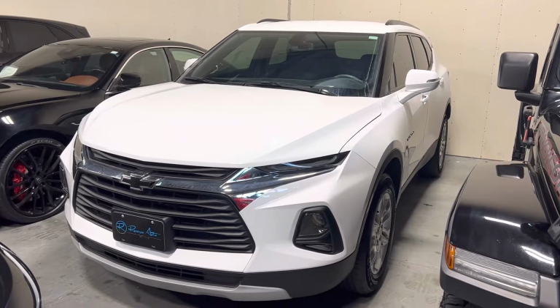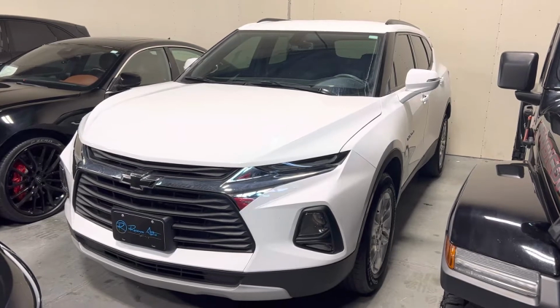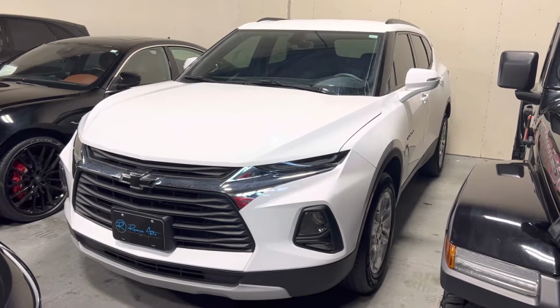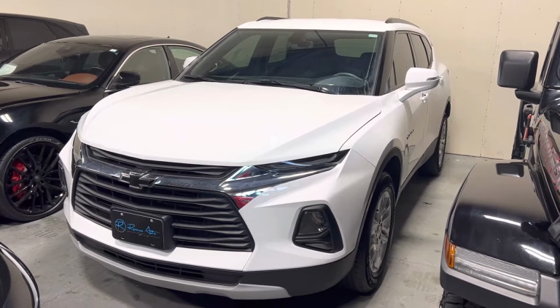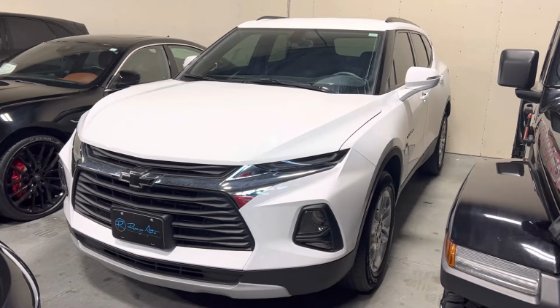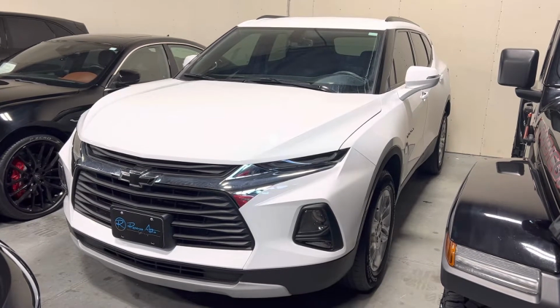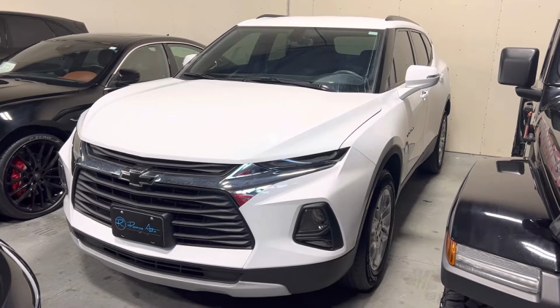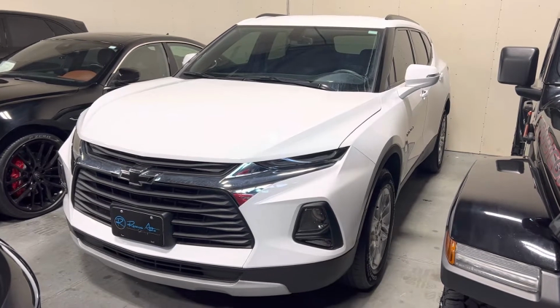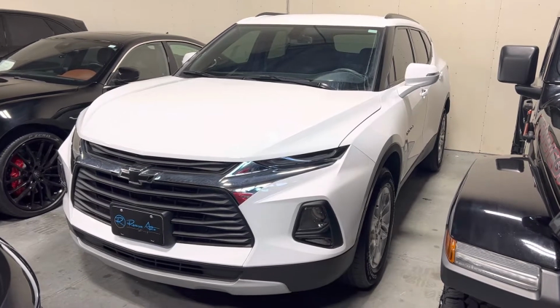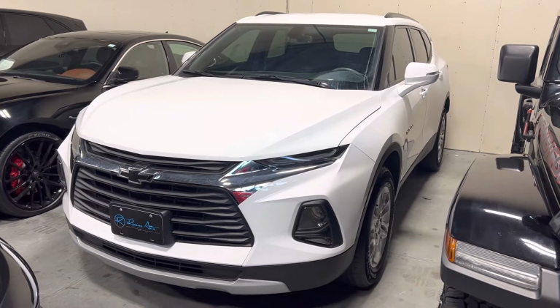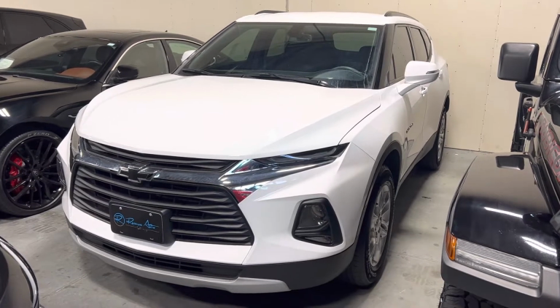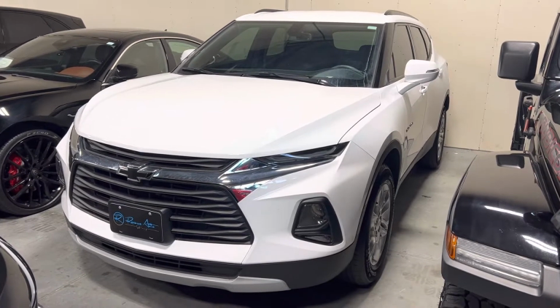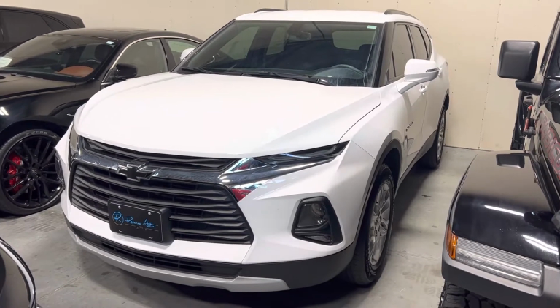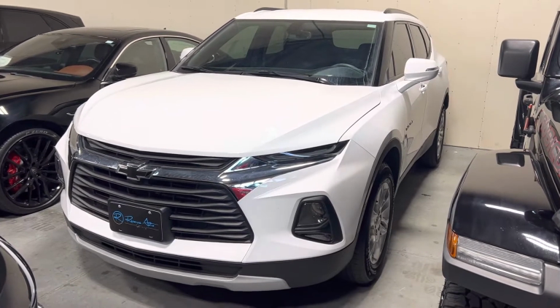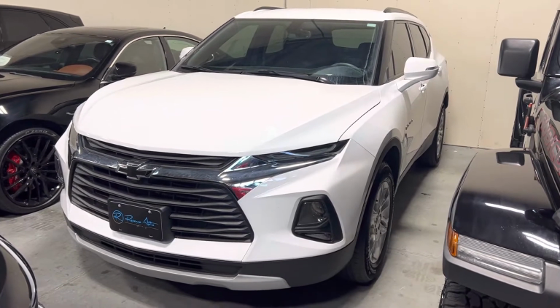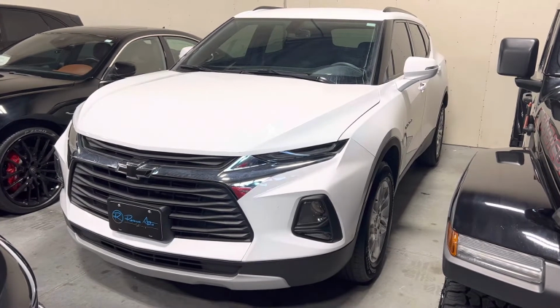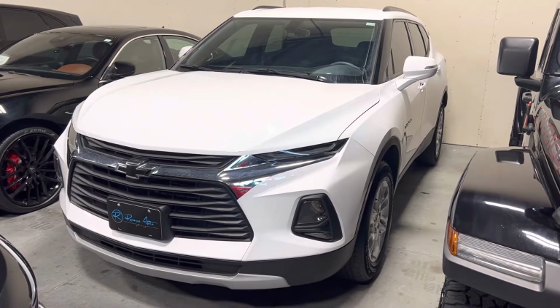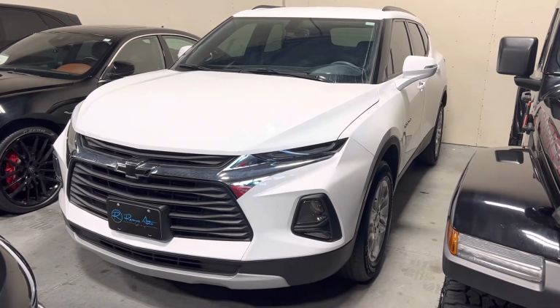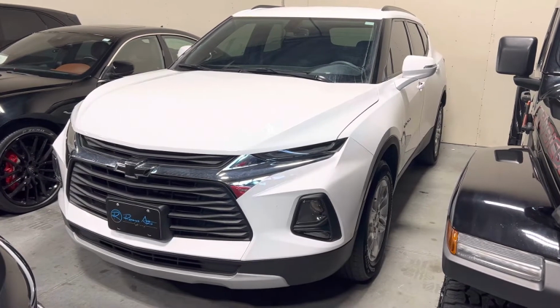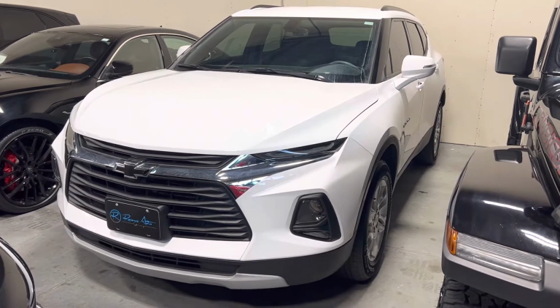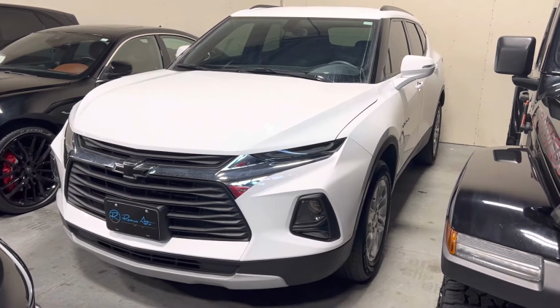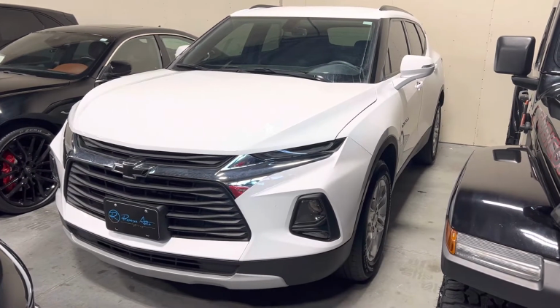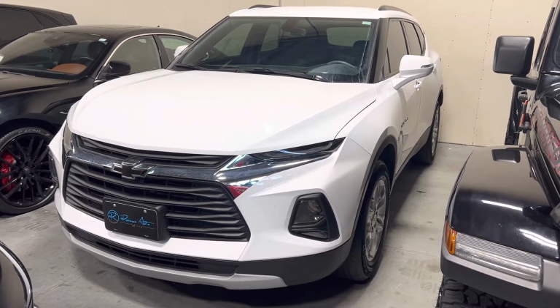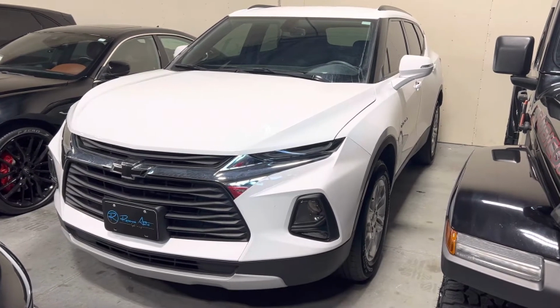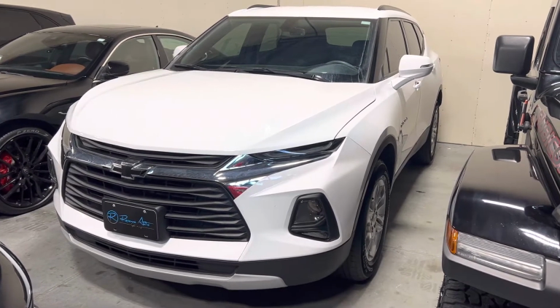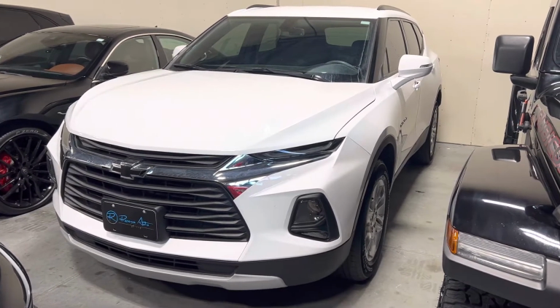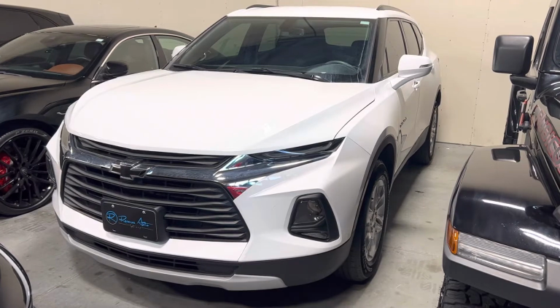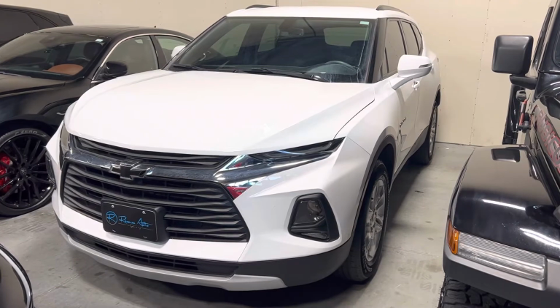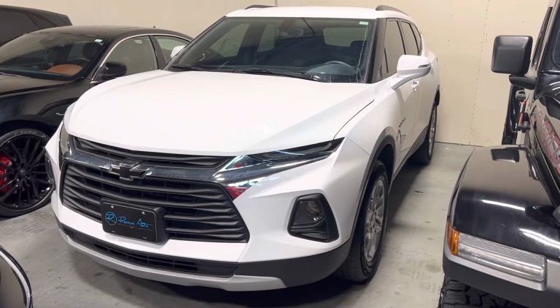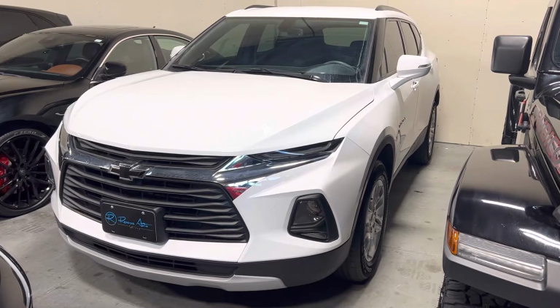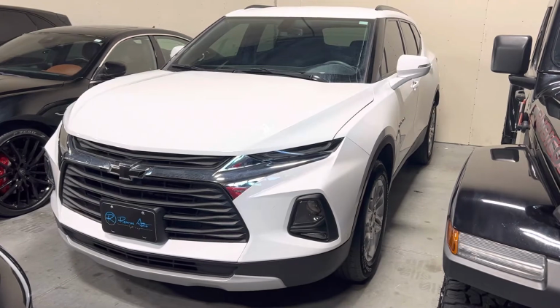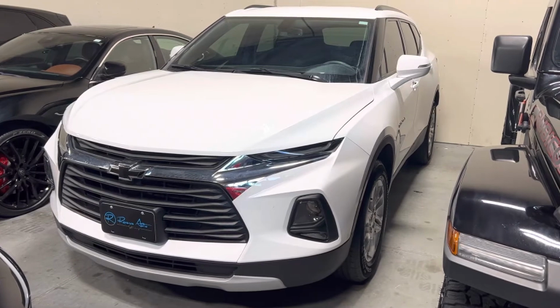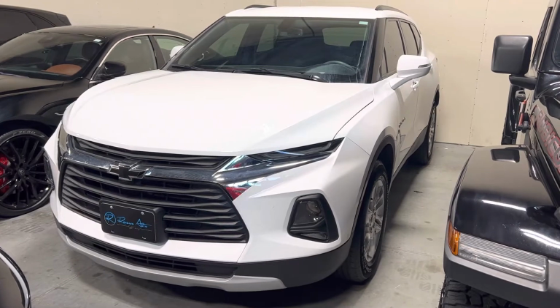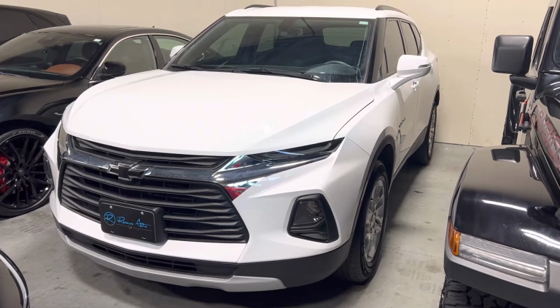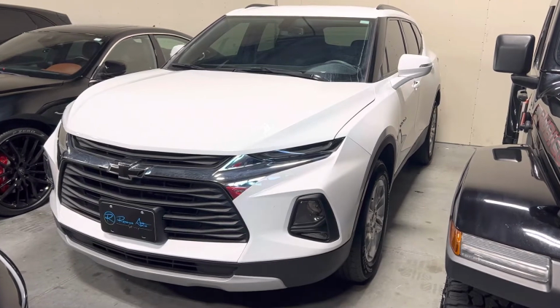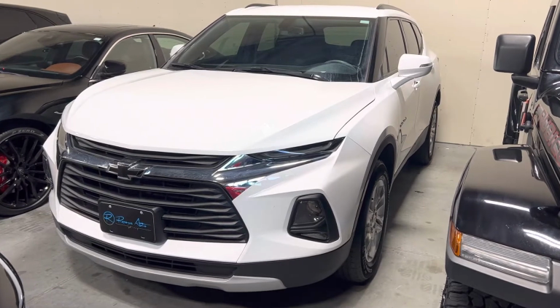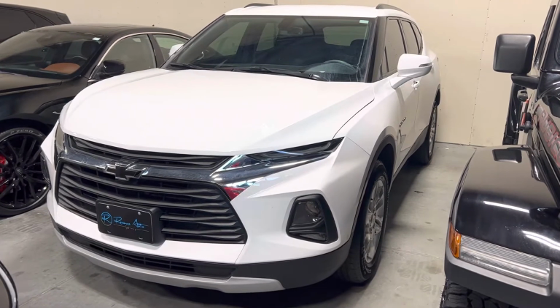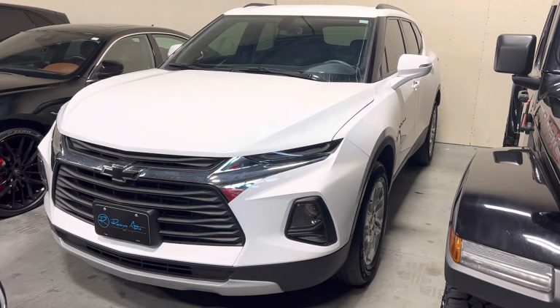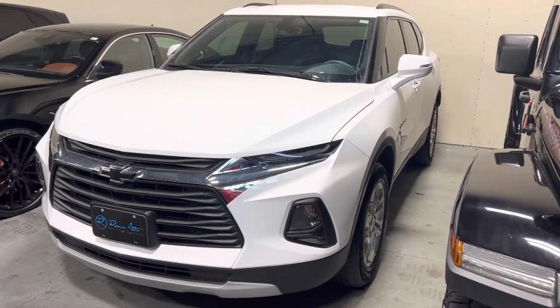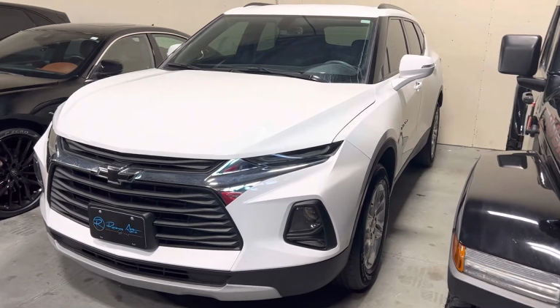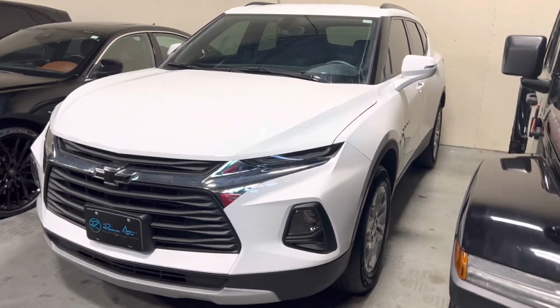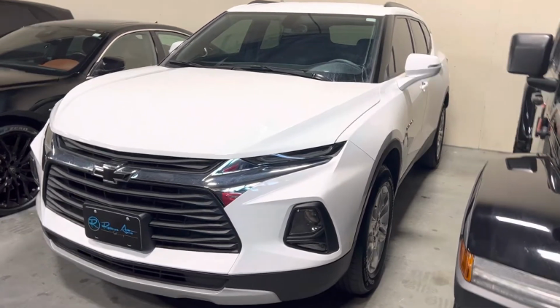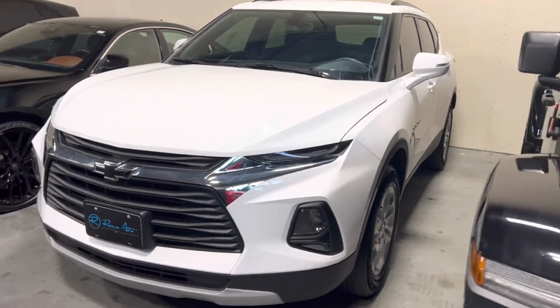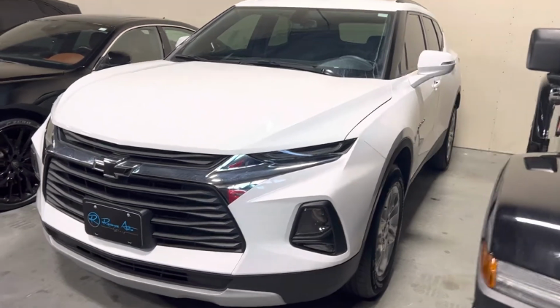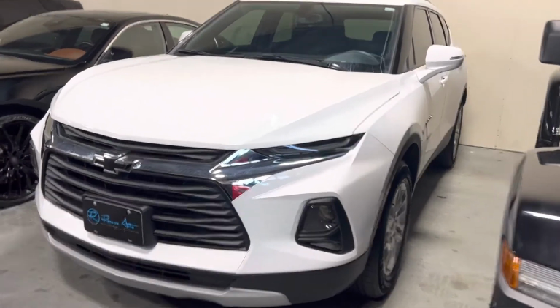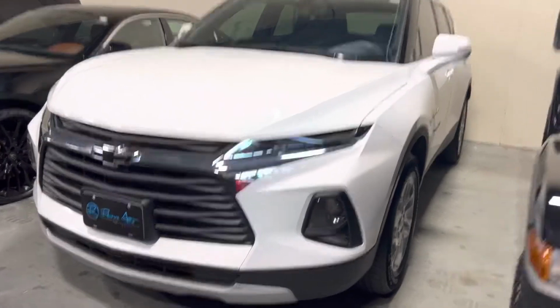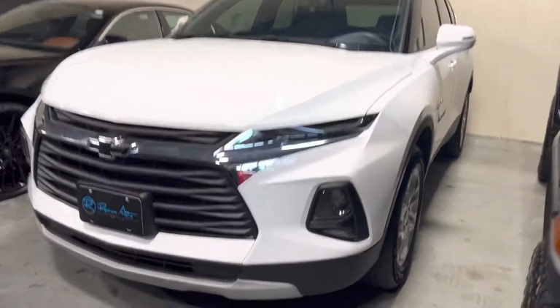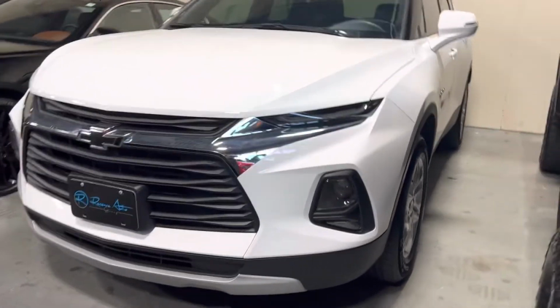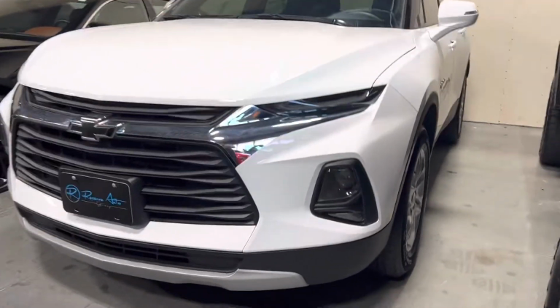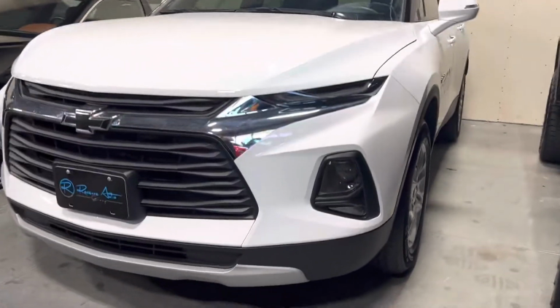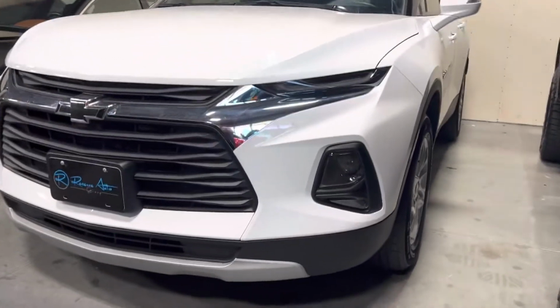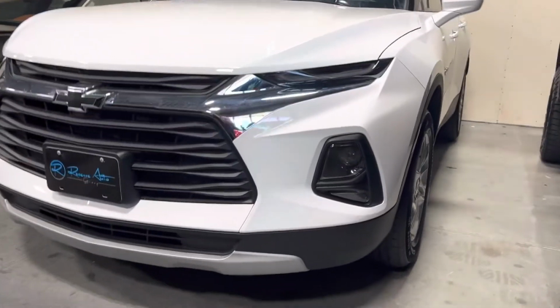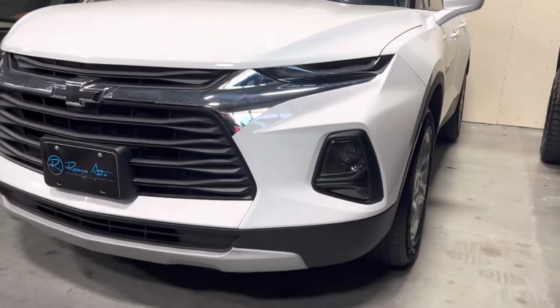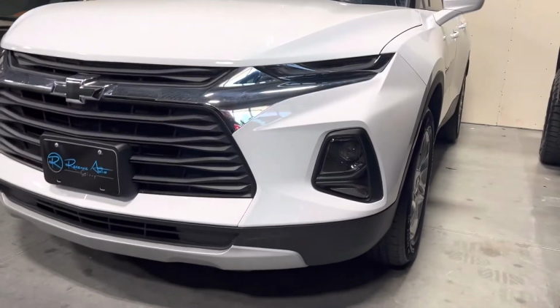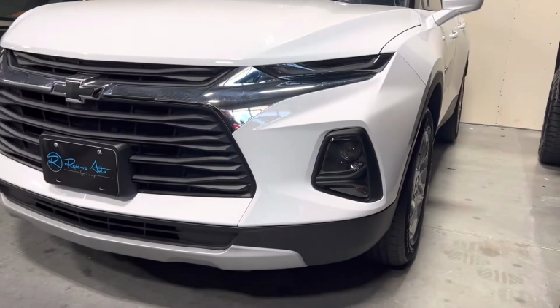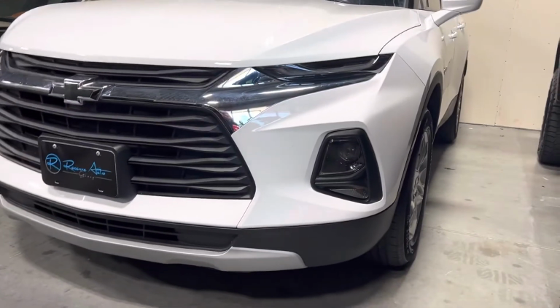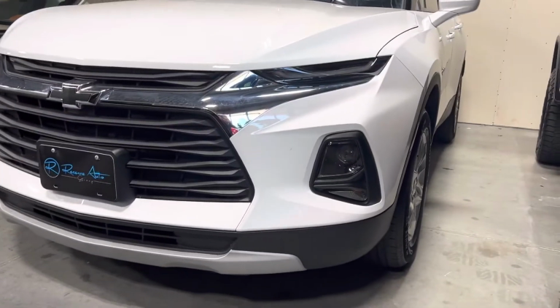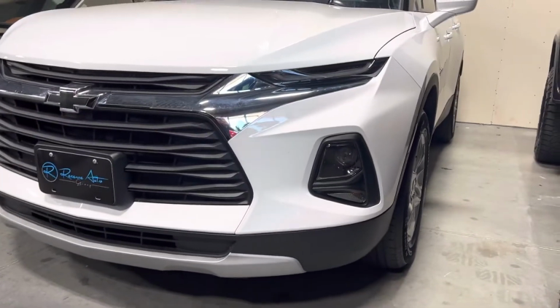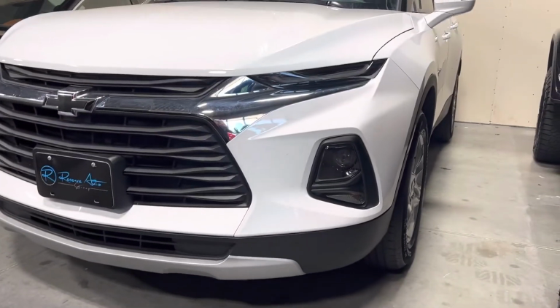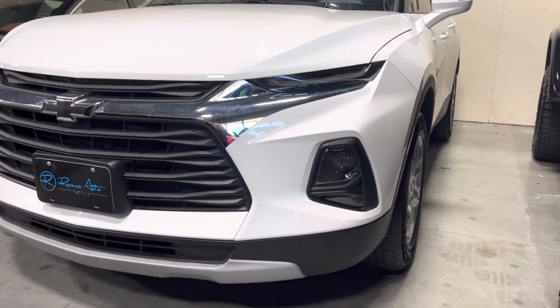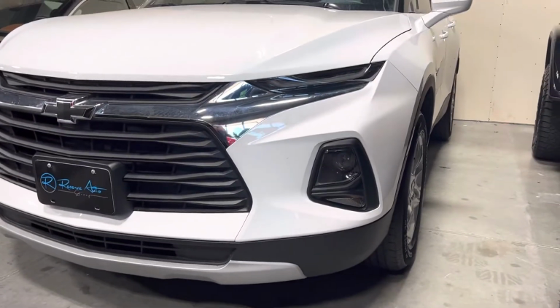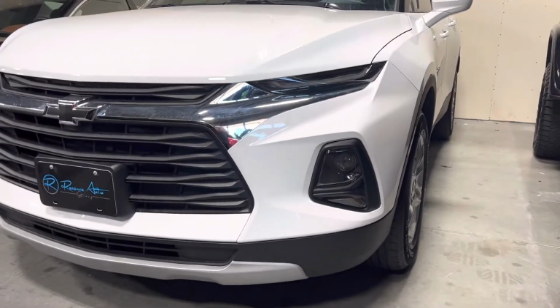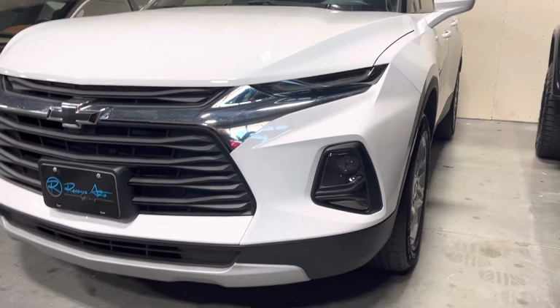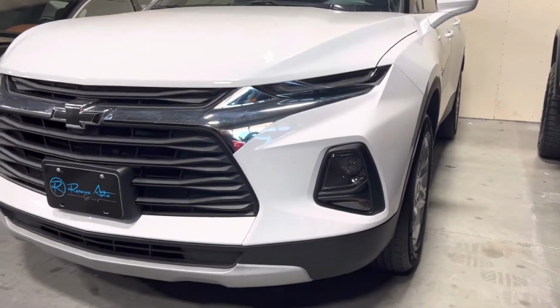Hi, this is Josh King from Reservato Group. Just want to send you a little video of this 2020 Chevy Blazer LT. This is the V6, looking at the Summit White paint.